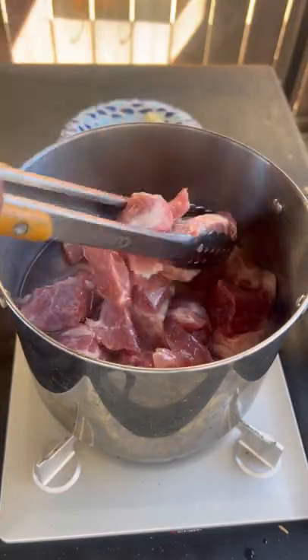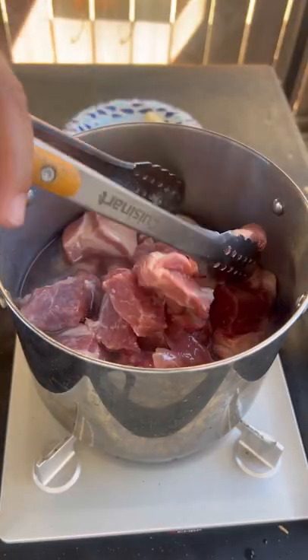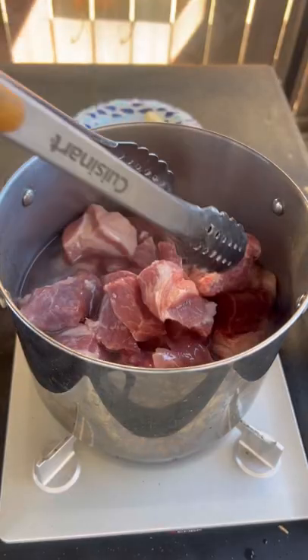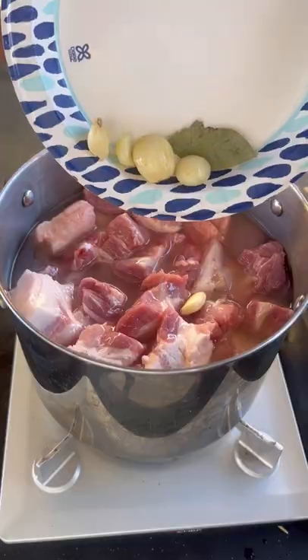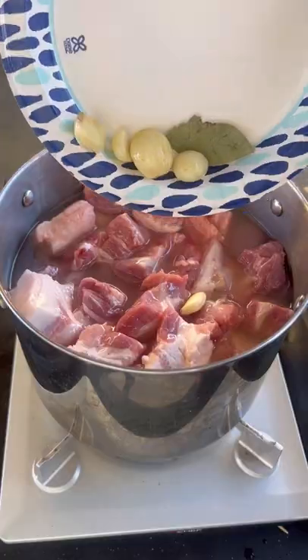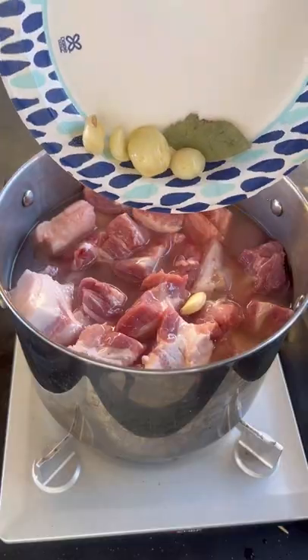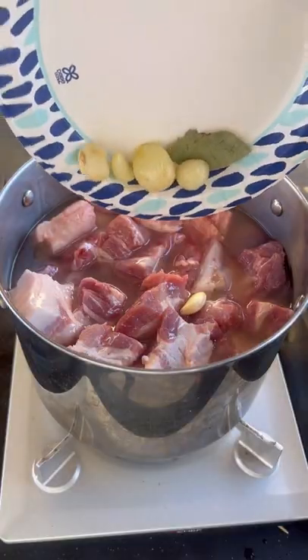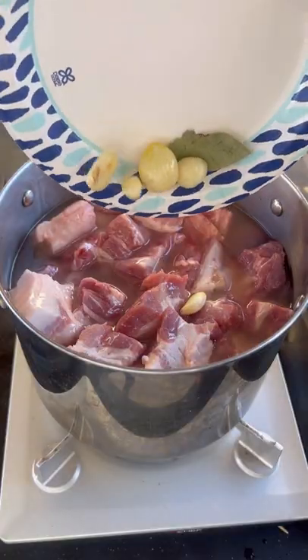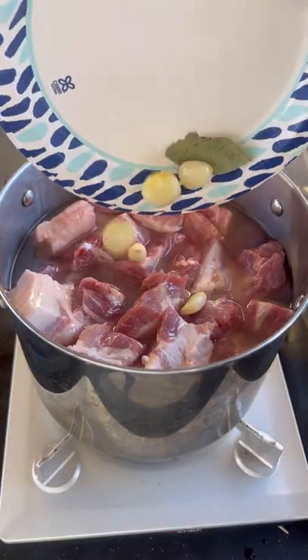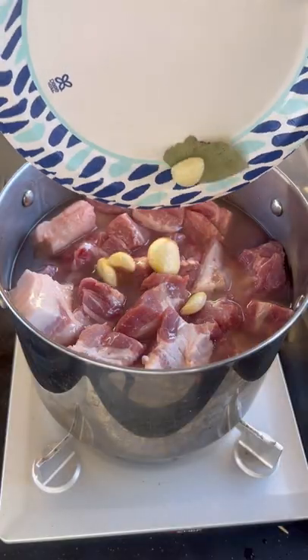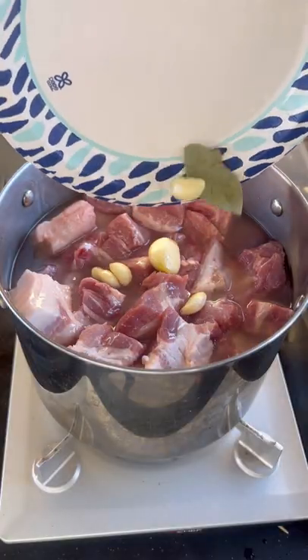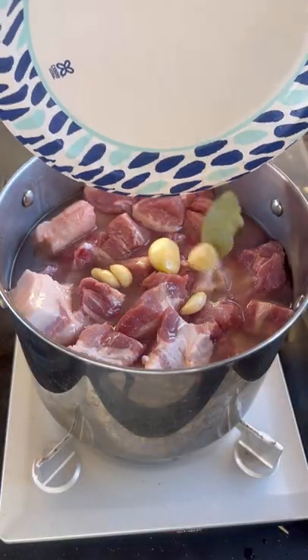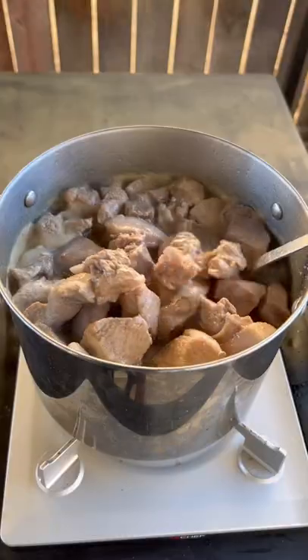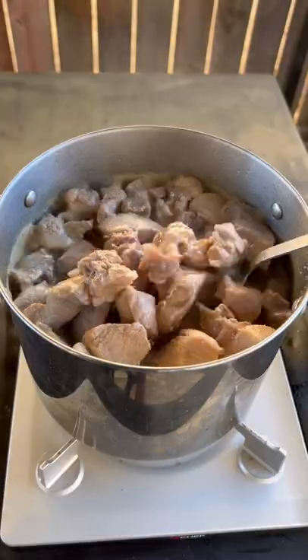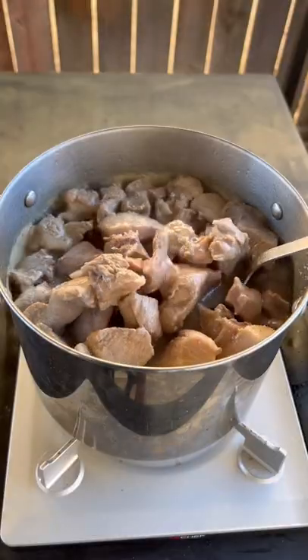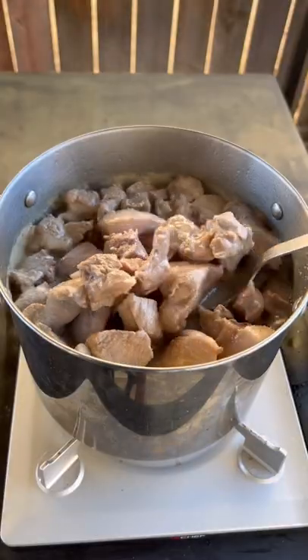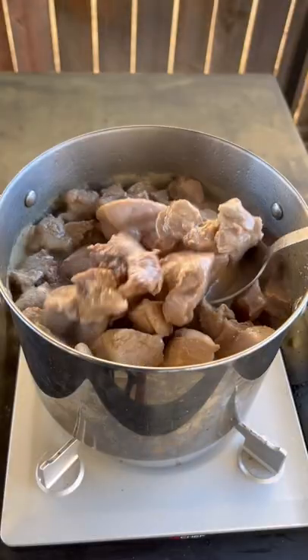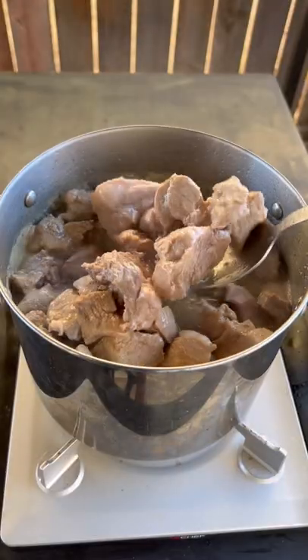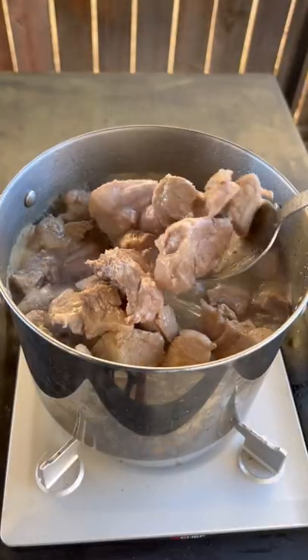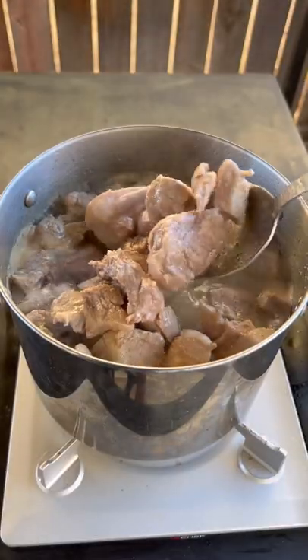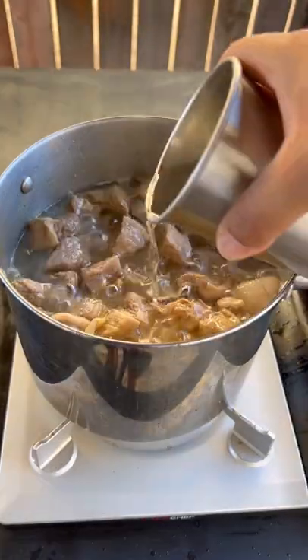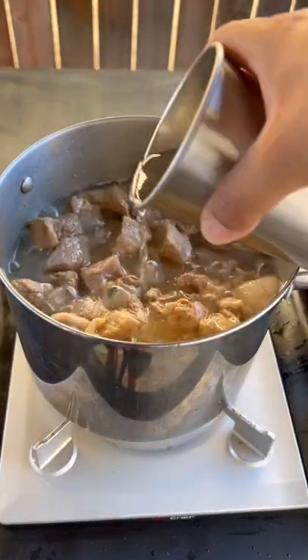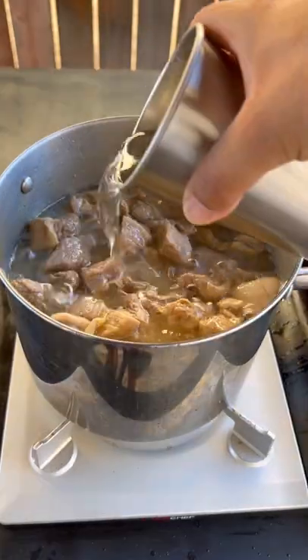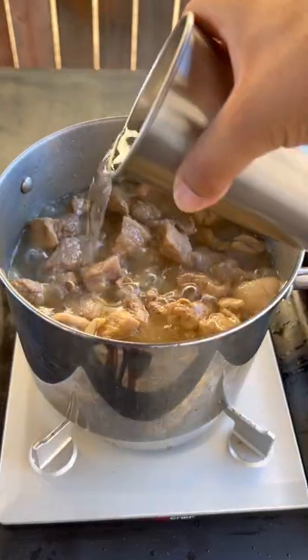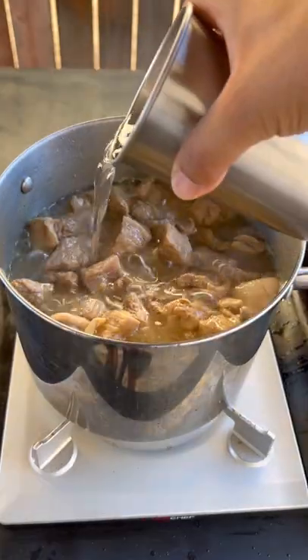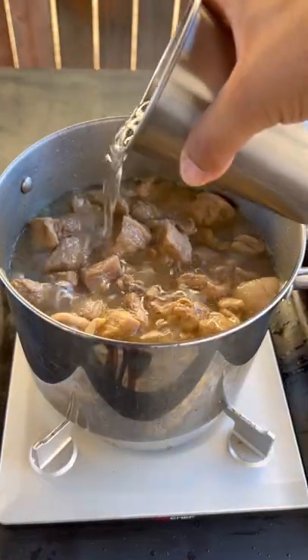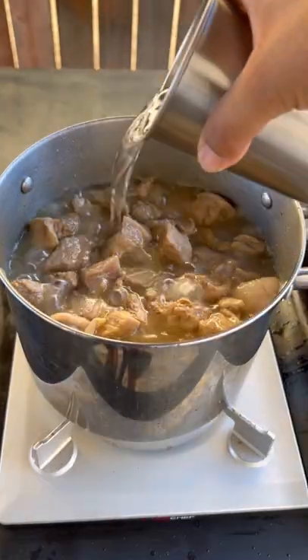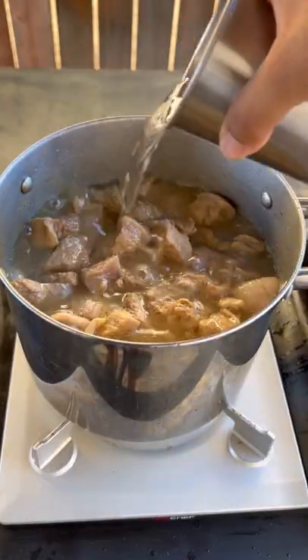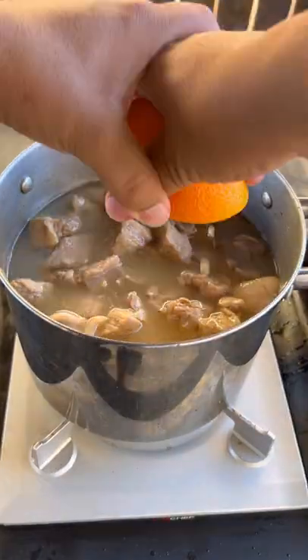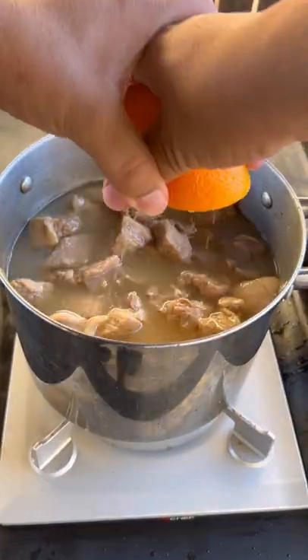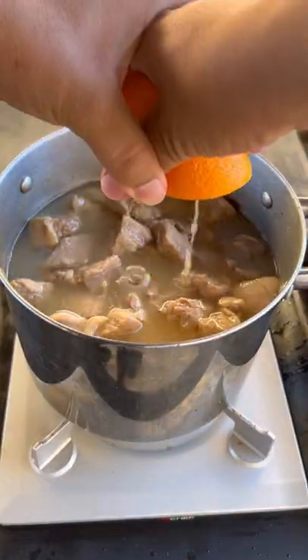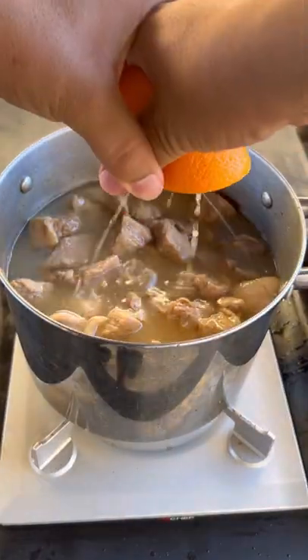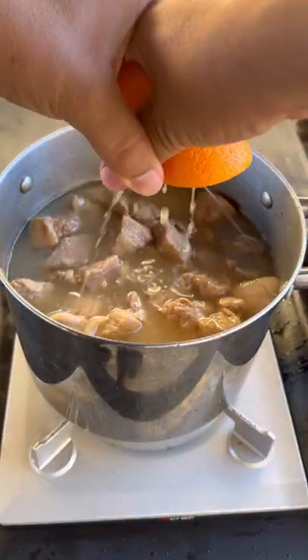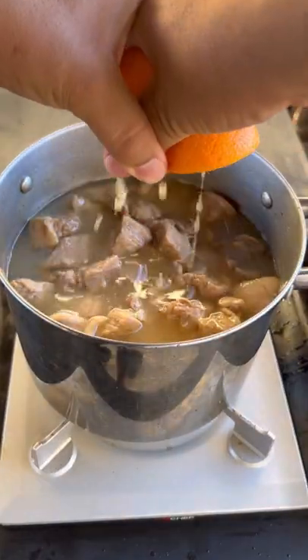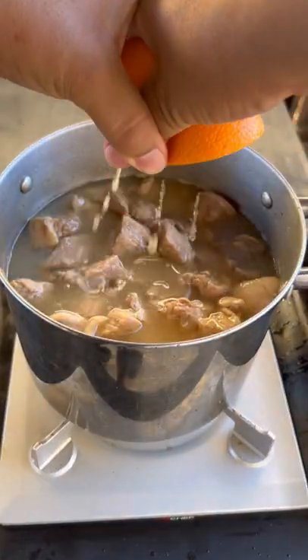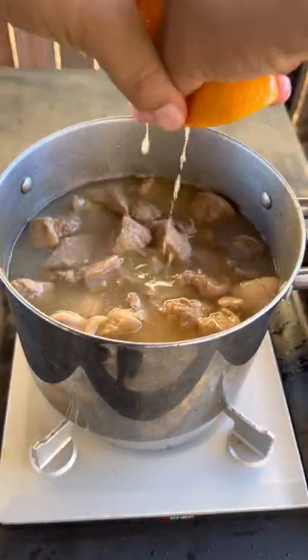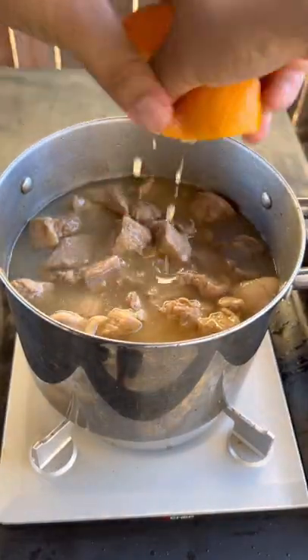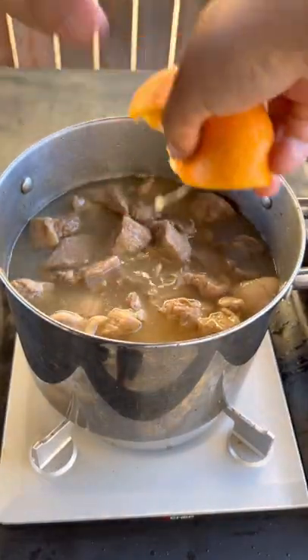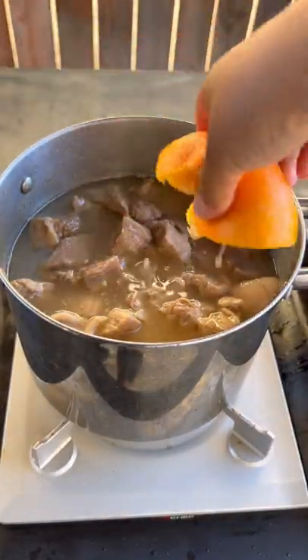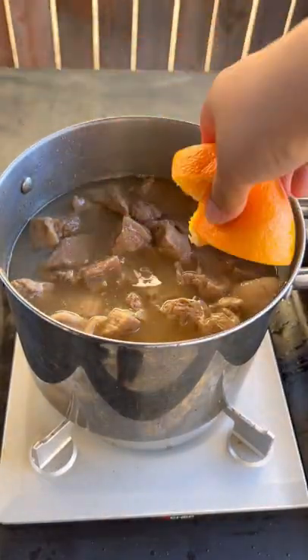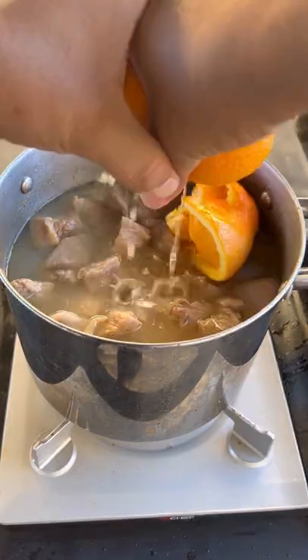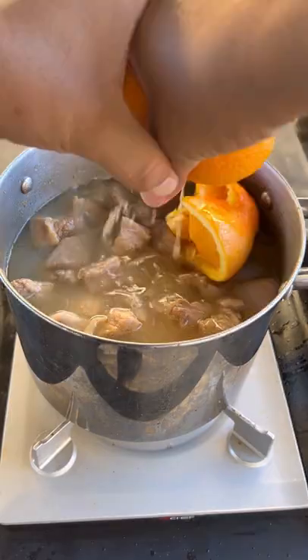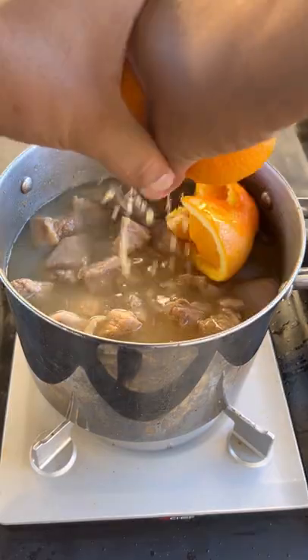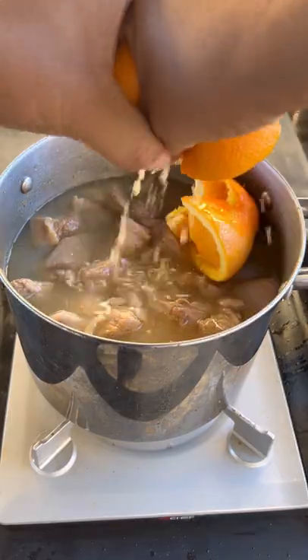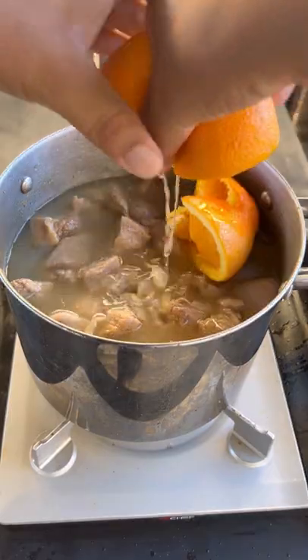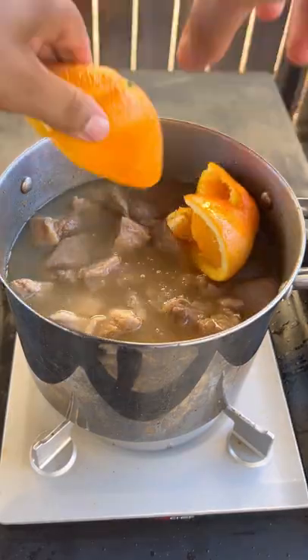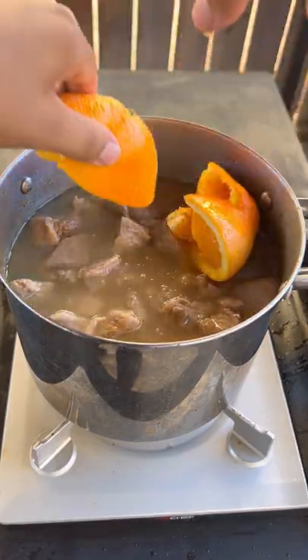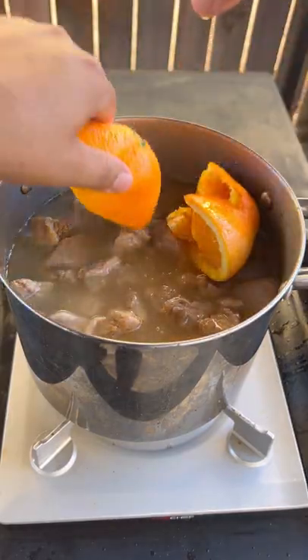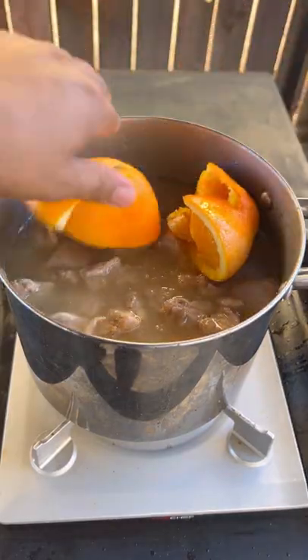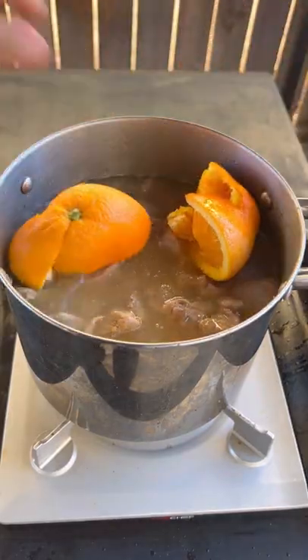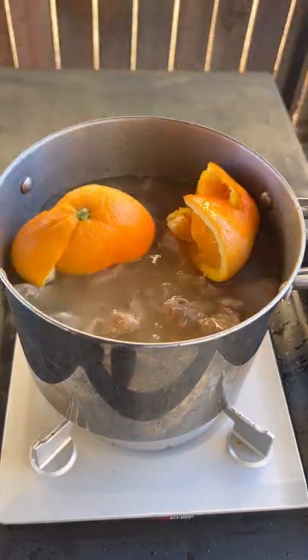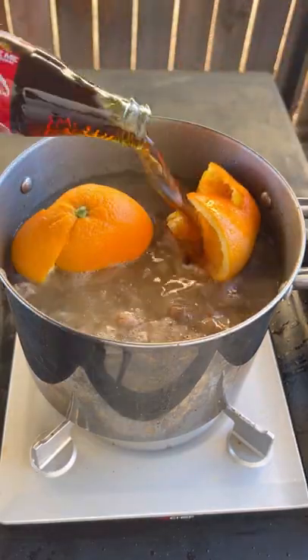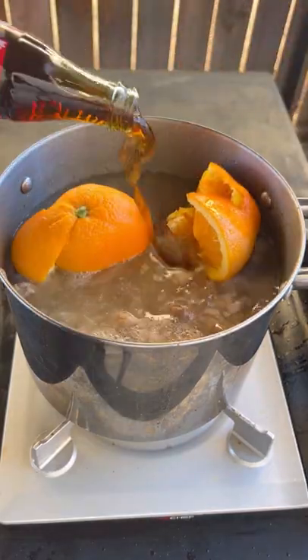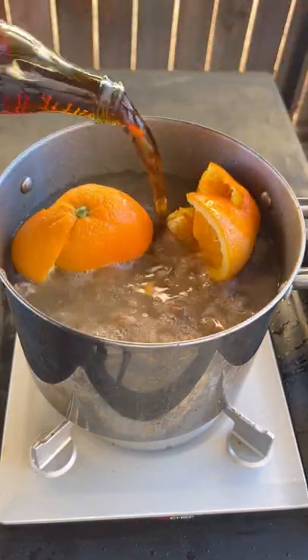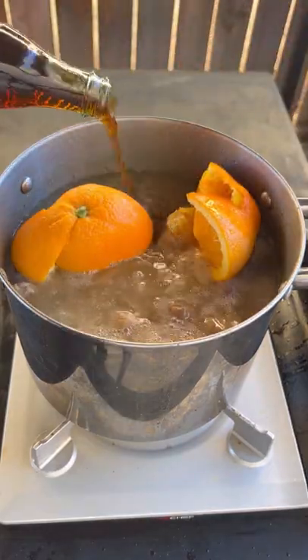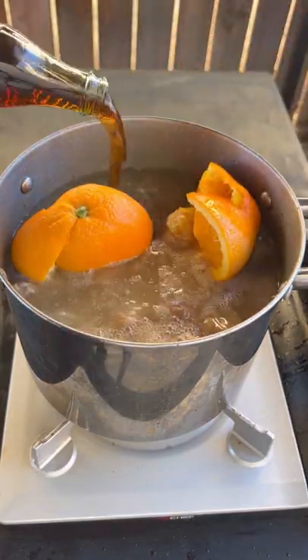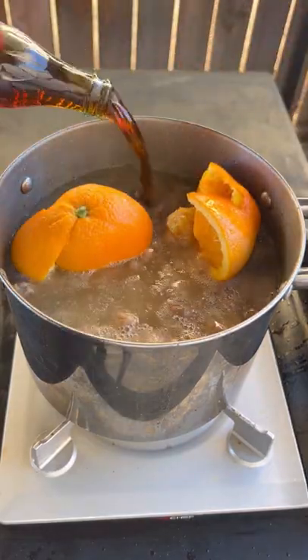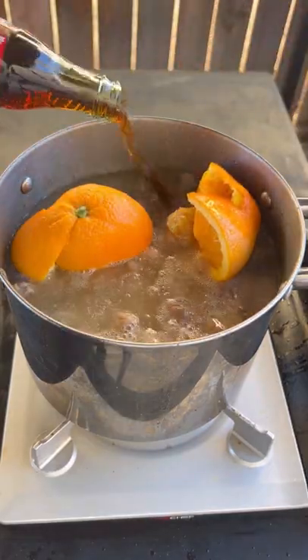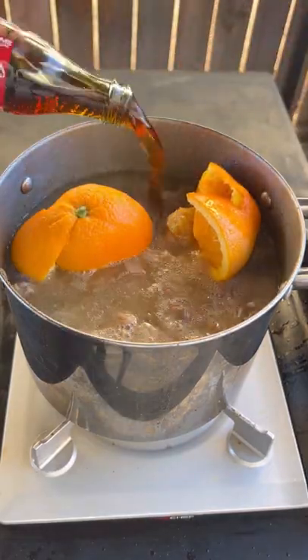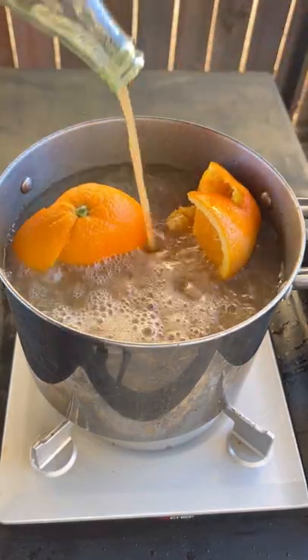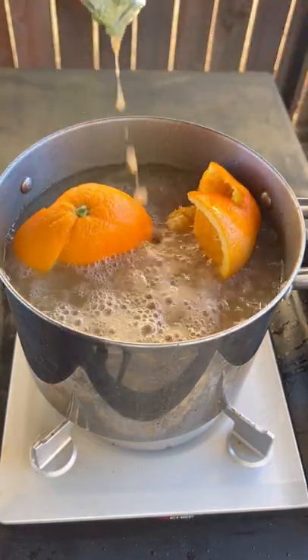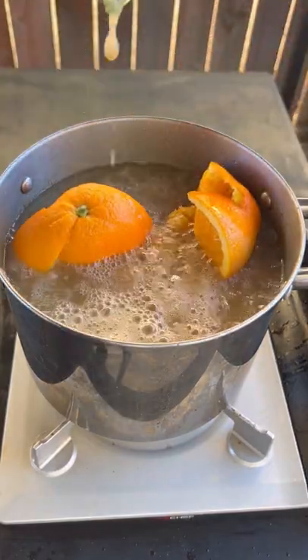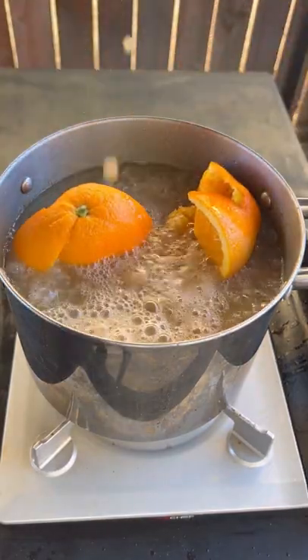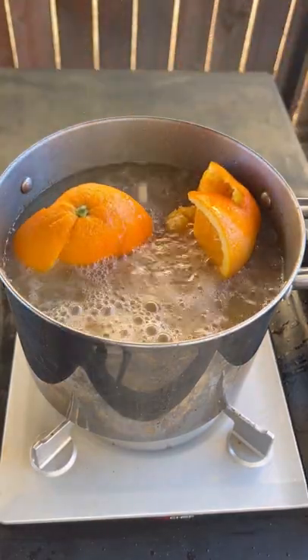We're gonna be adding some garlic and bay leaf. After an hour, add some salt water, the juice of one orange, and a Coke.